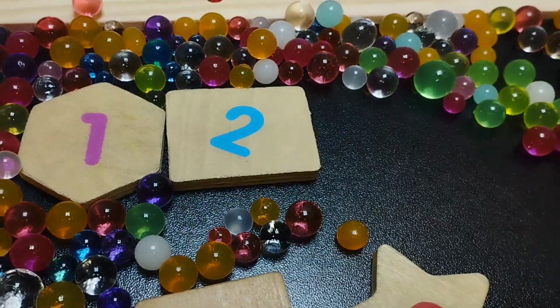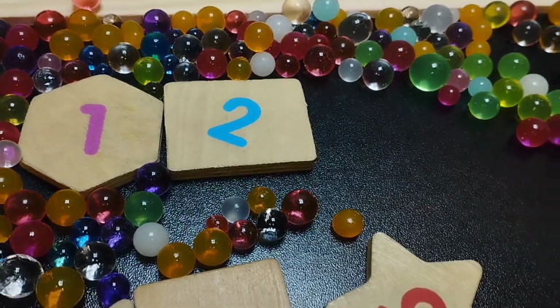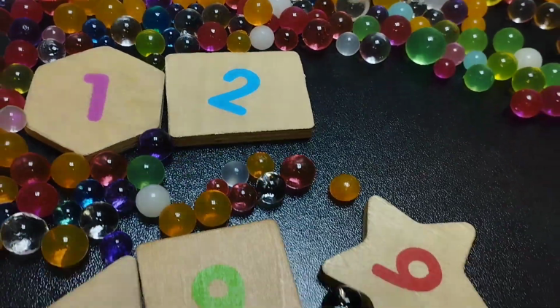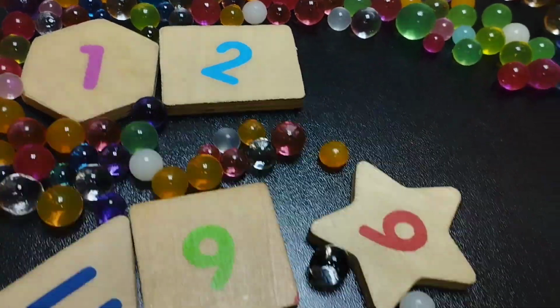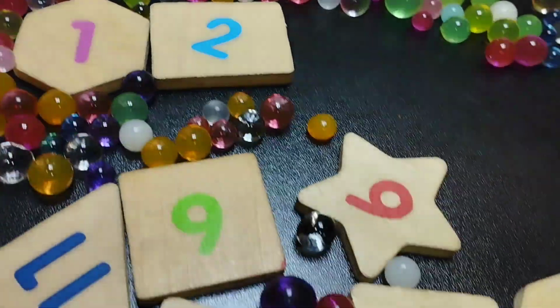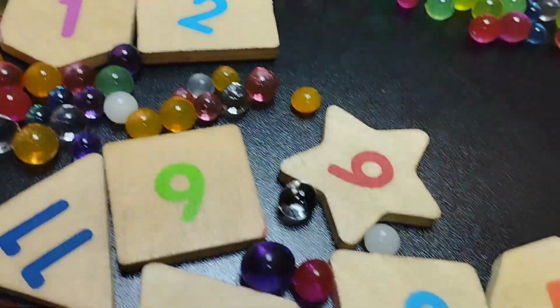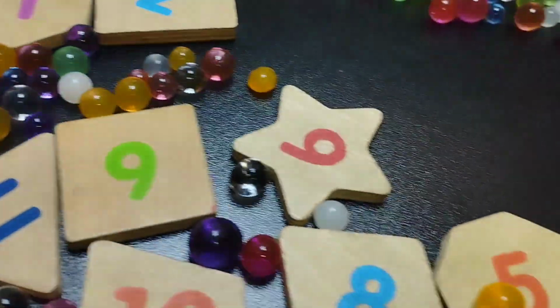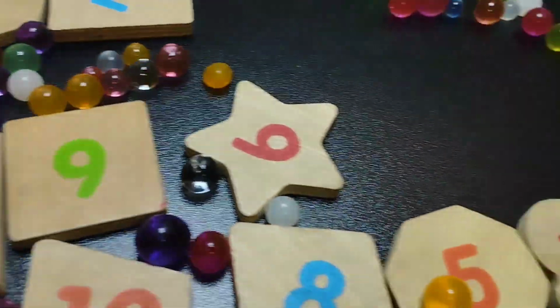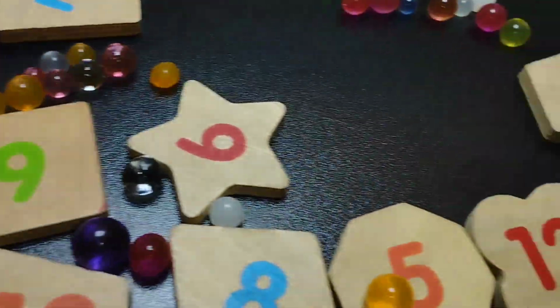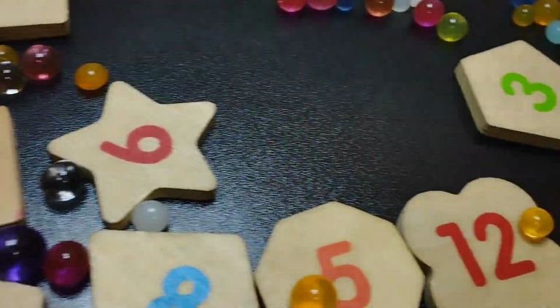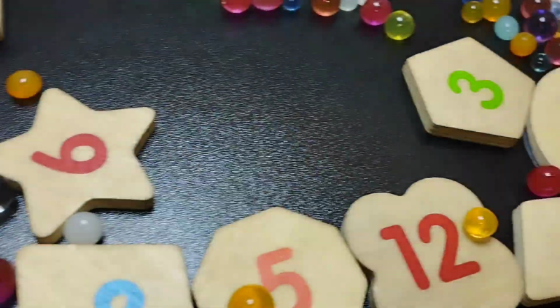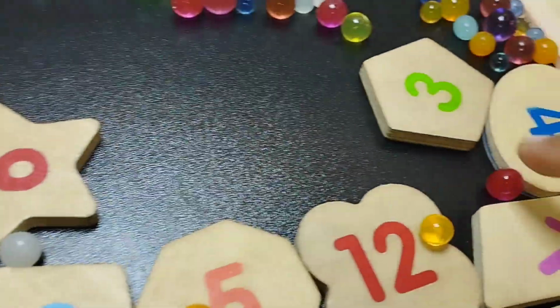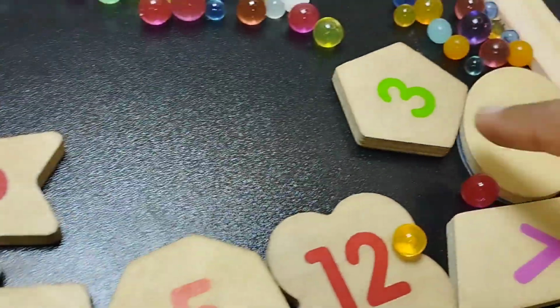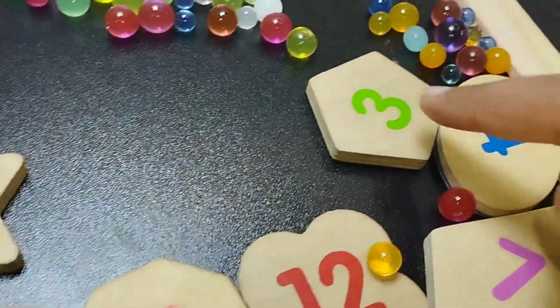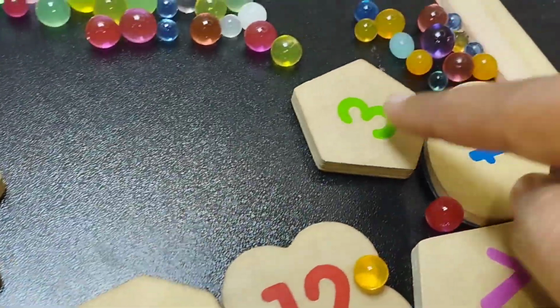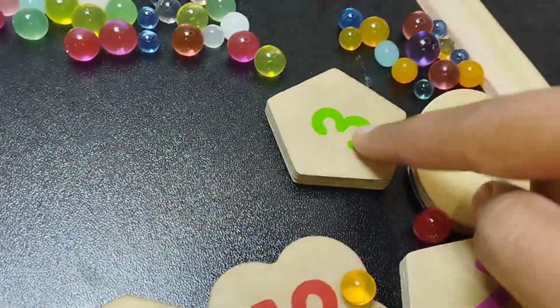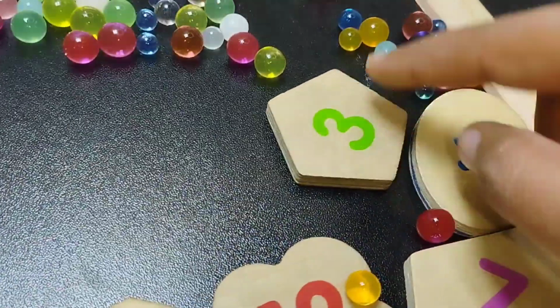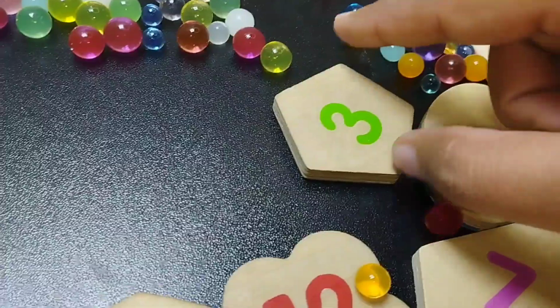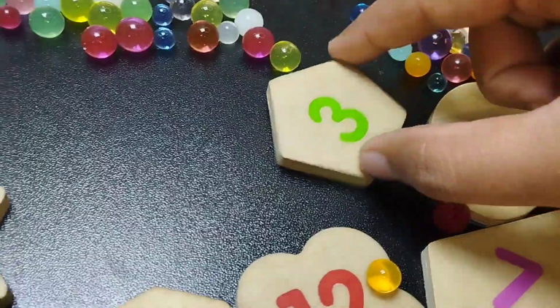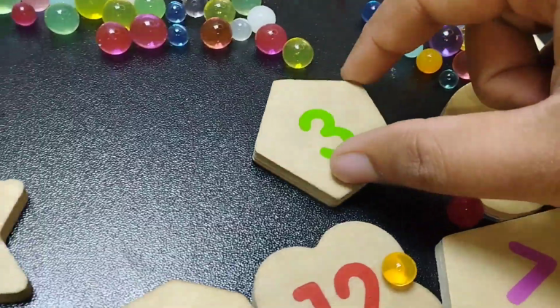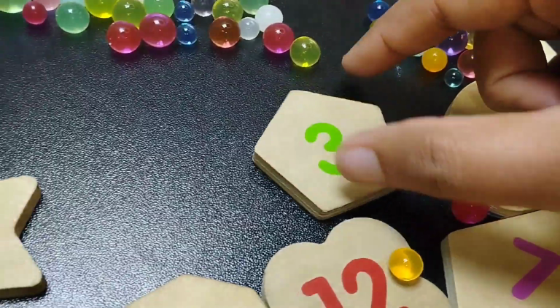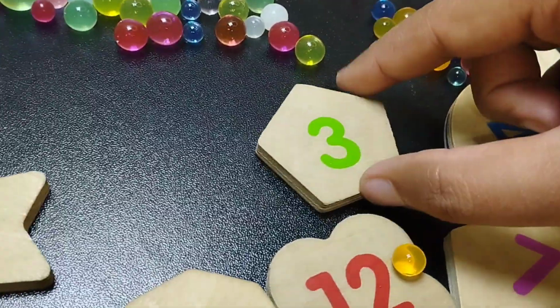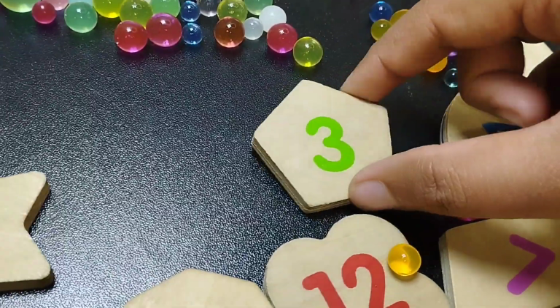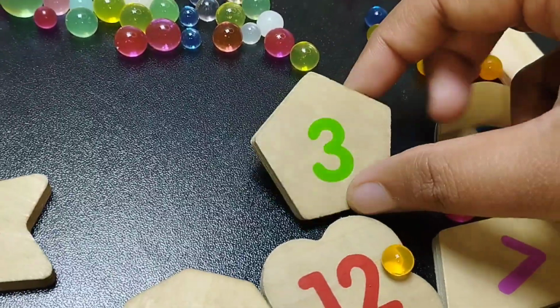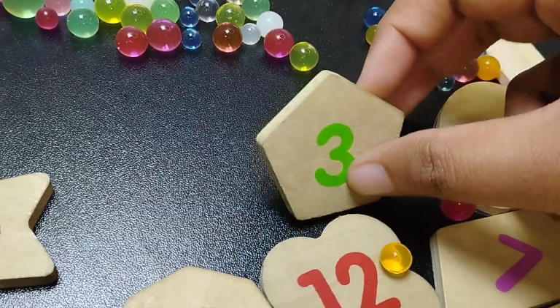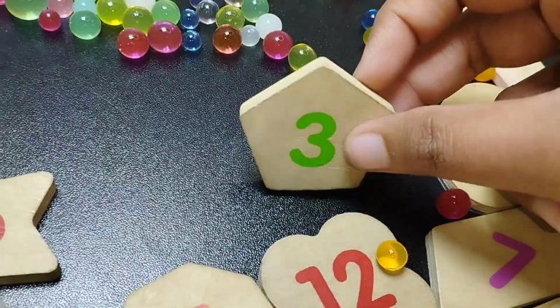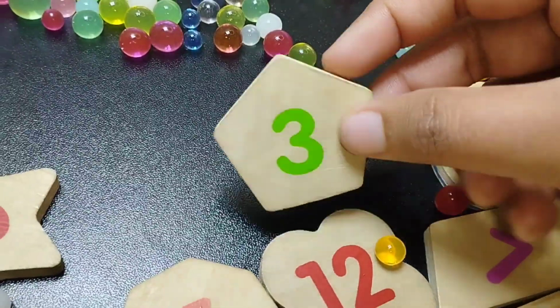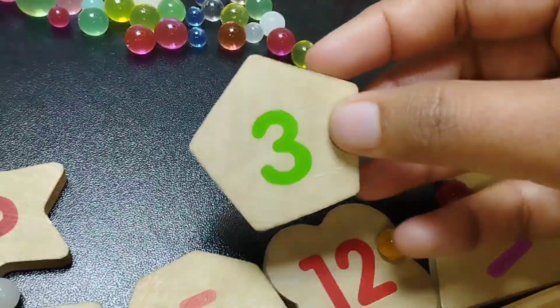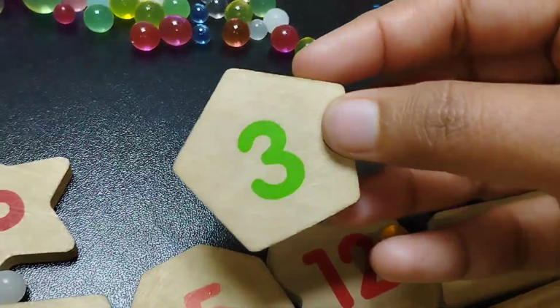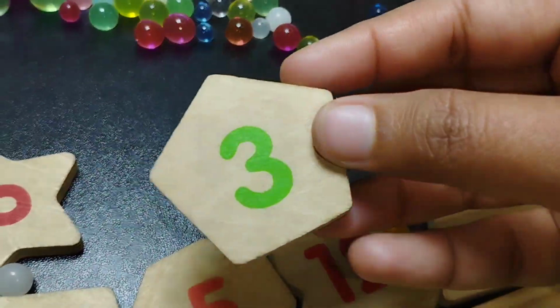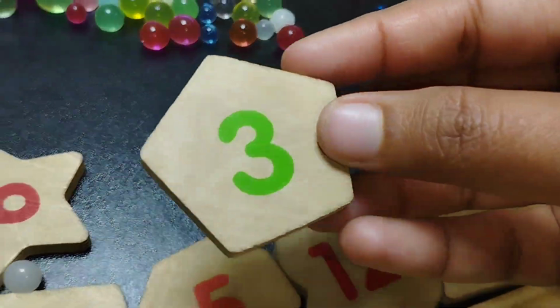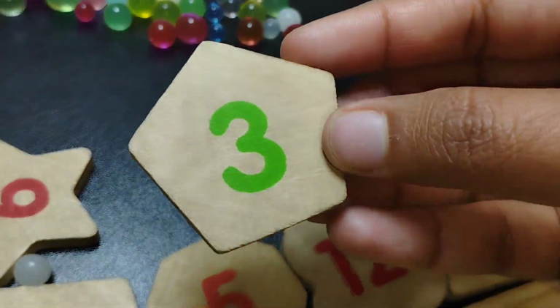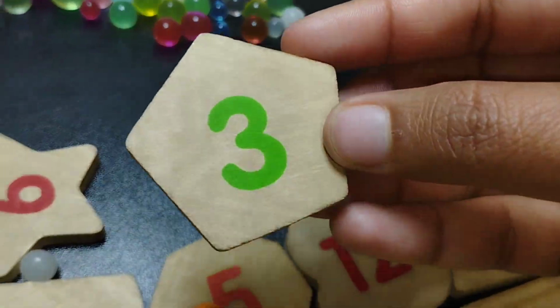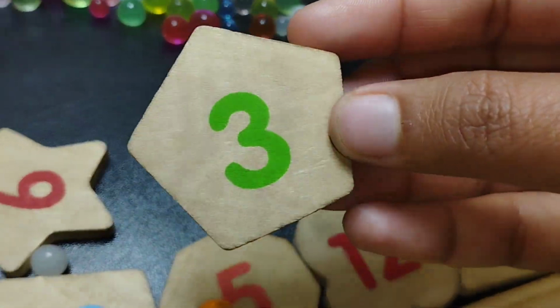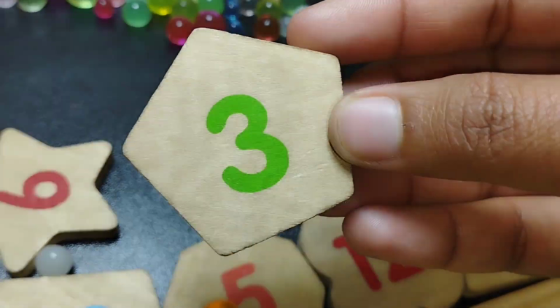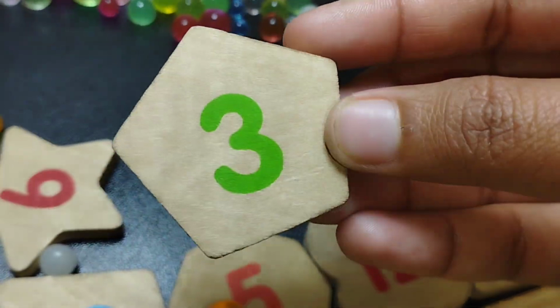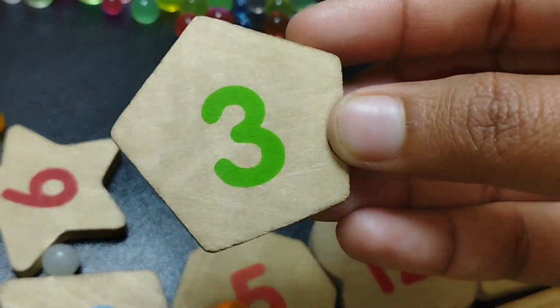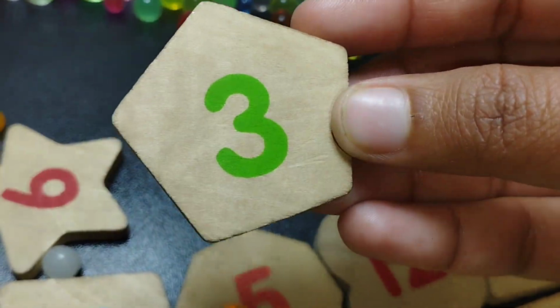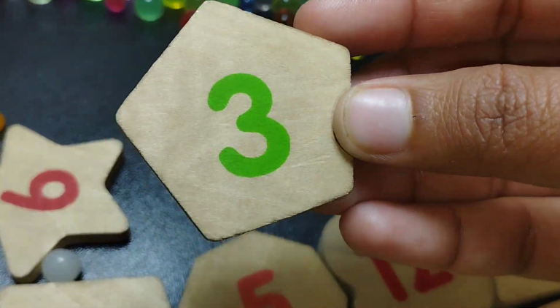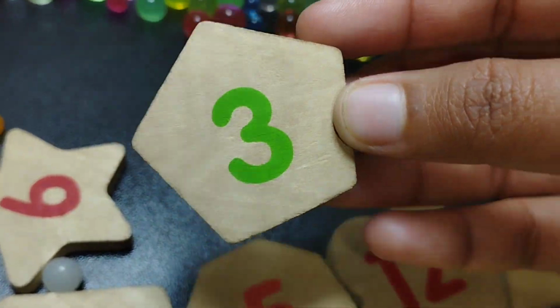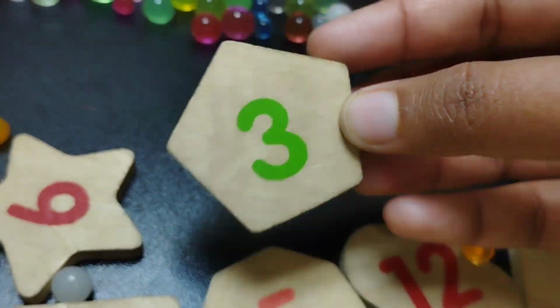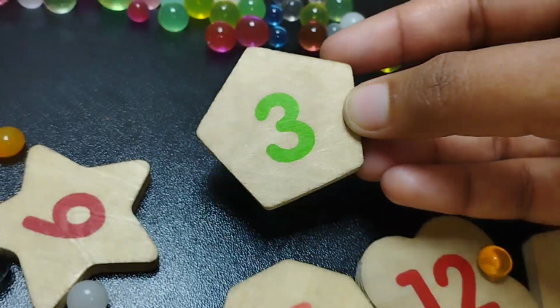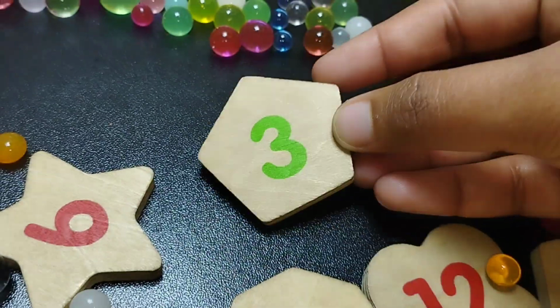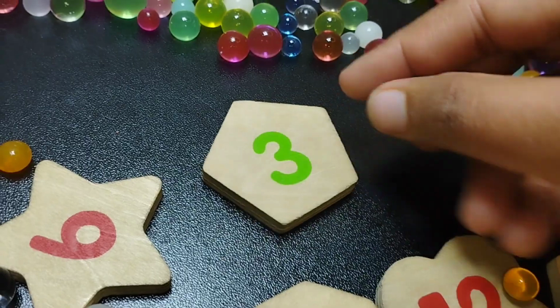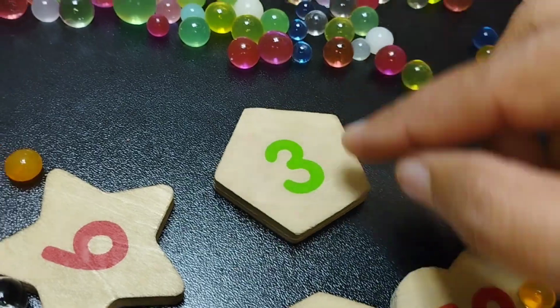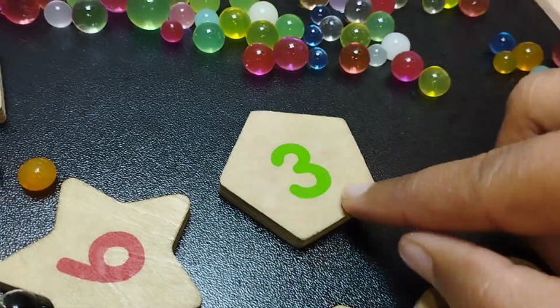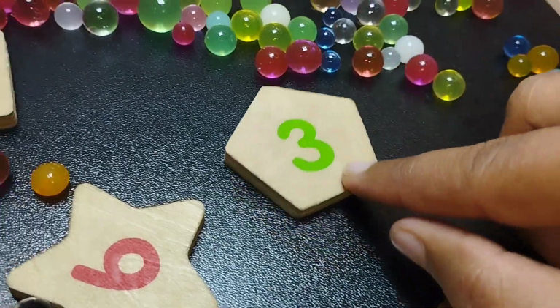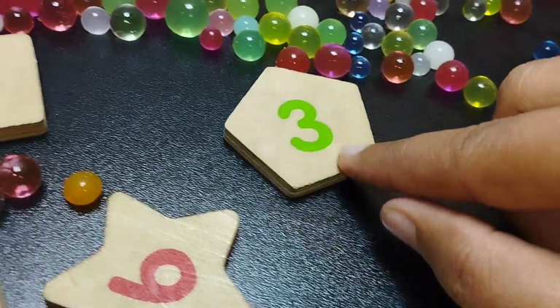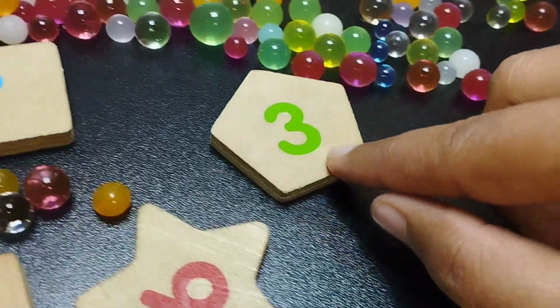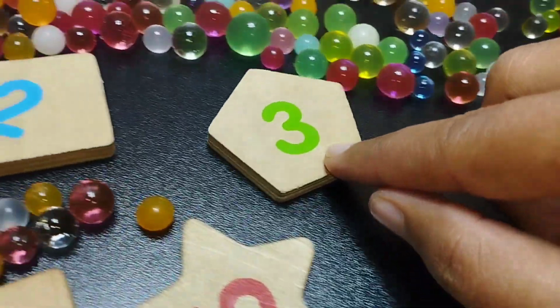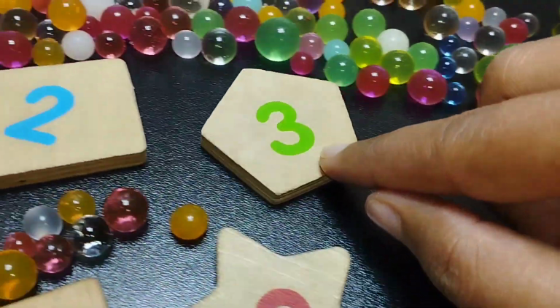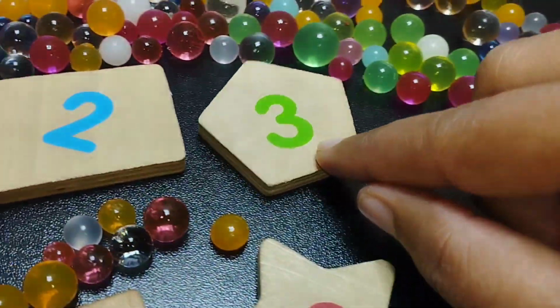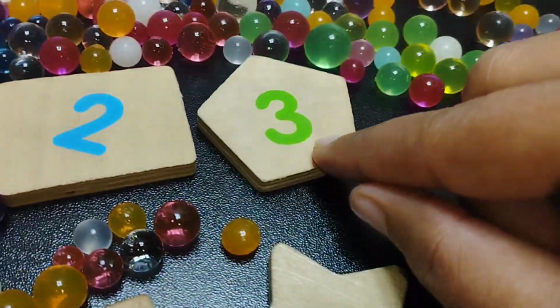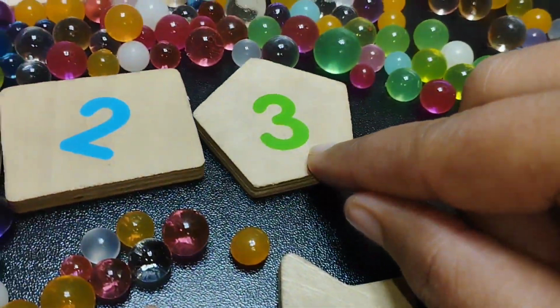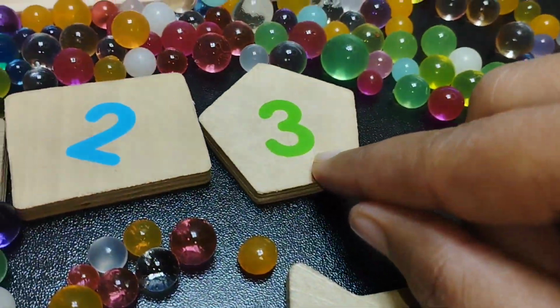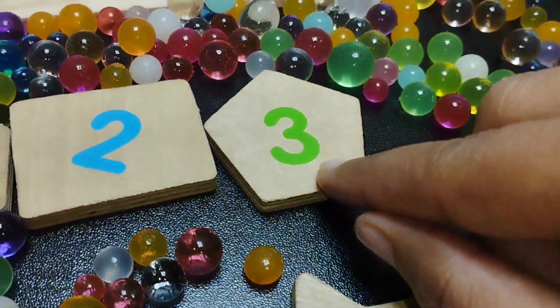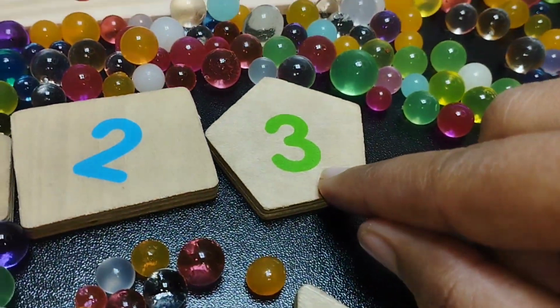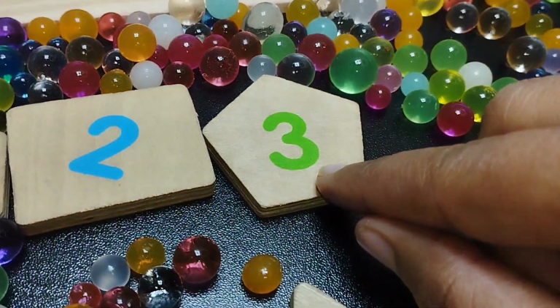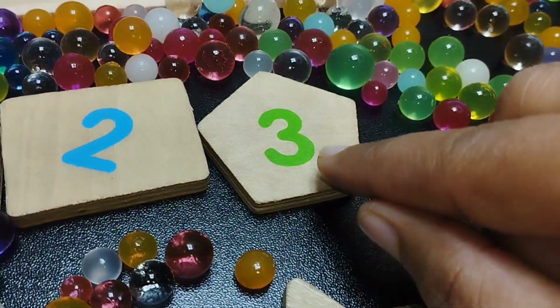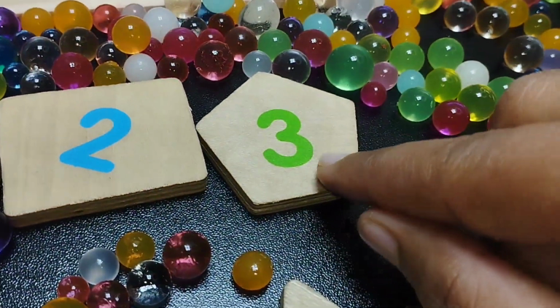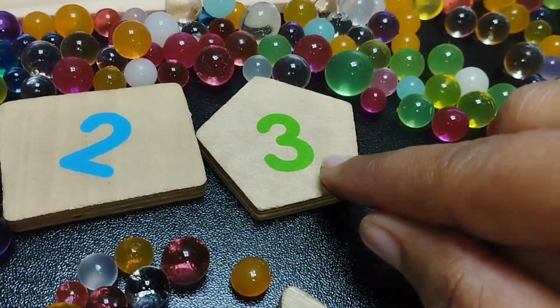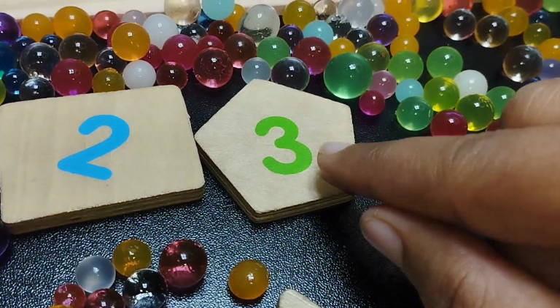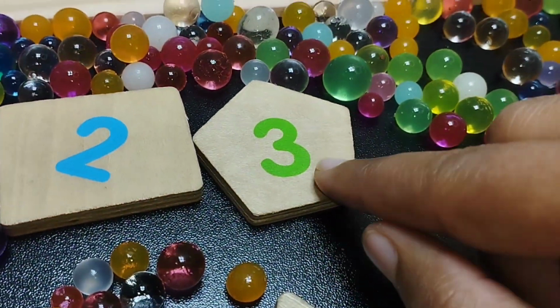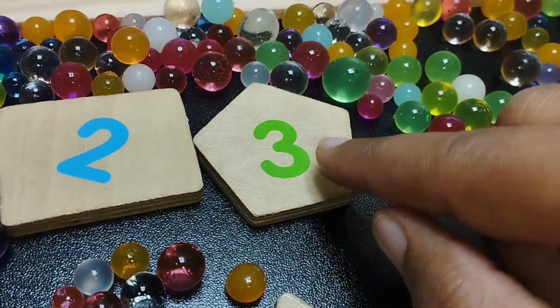The next shape is pentacone. This is pentacone. The number is three.